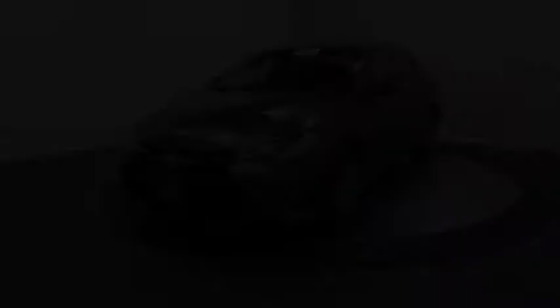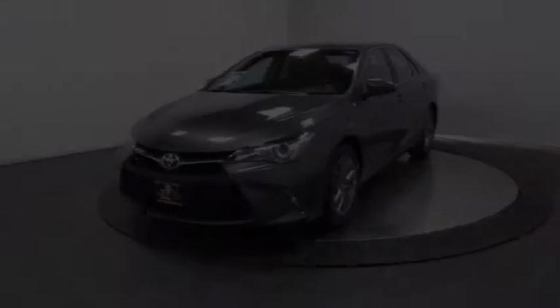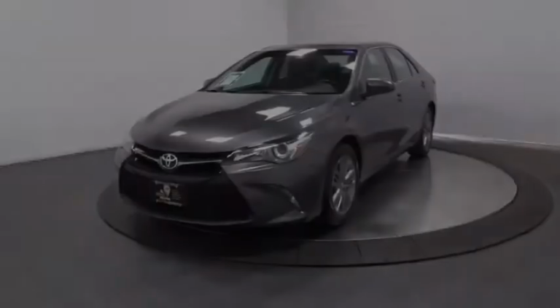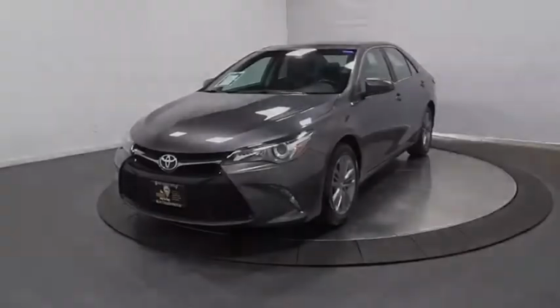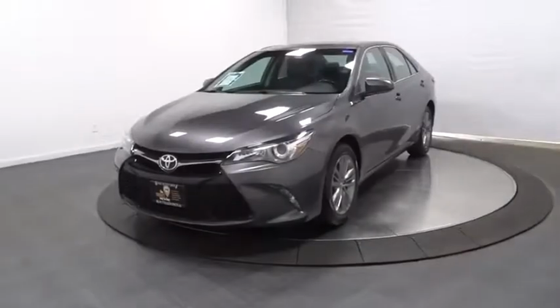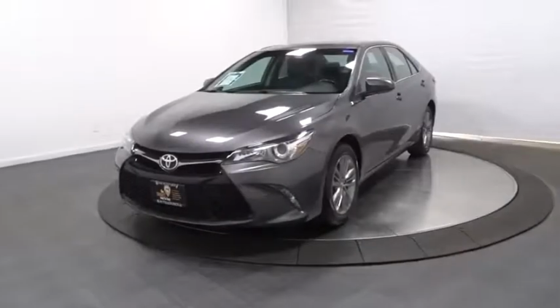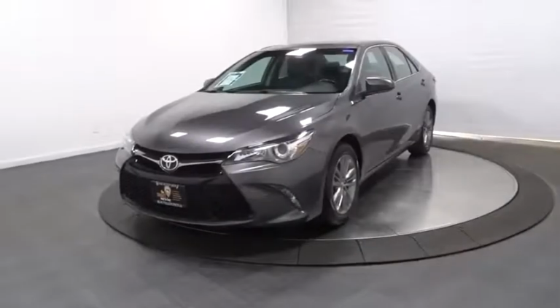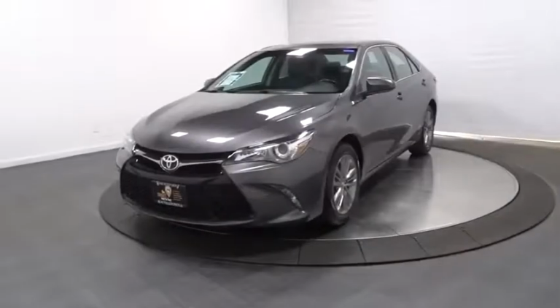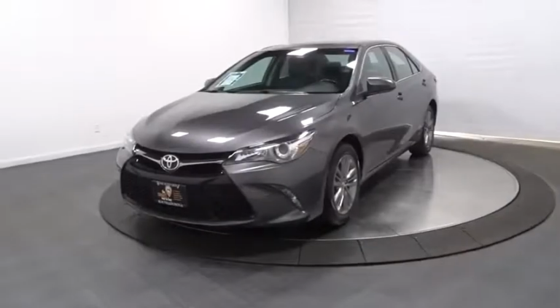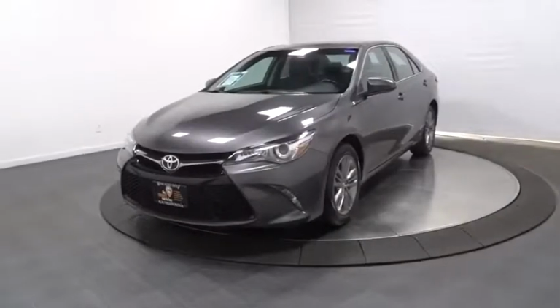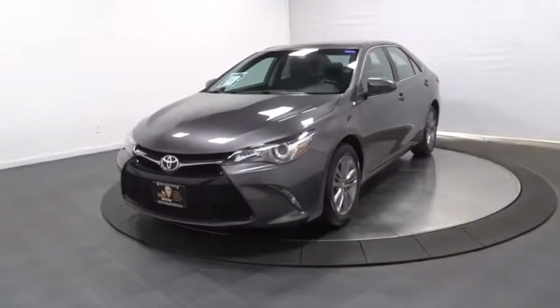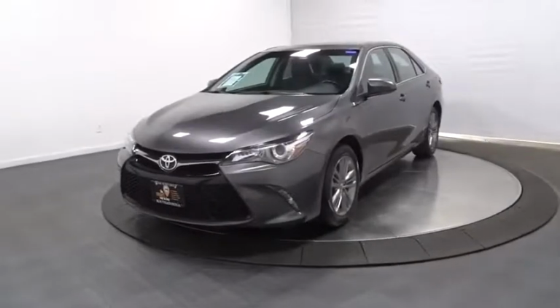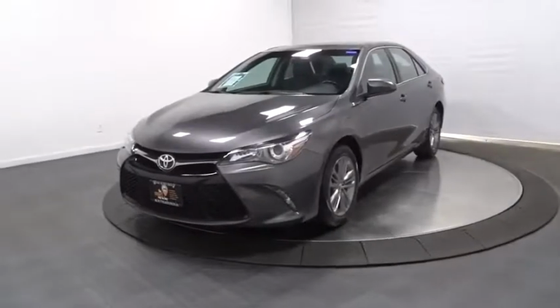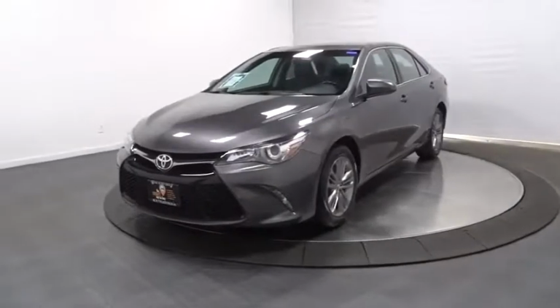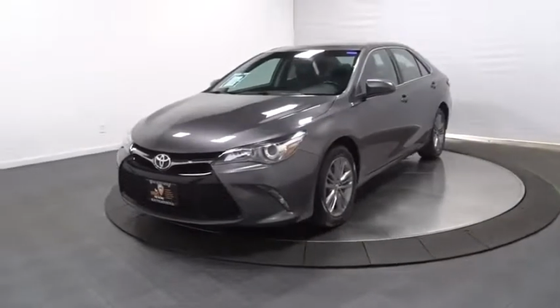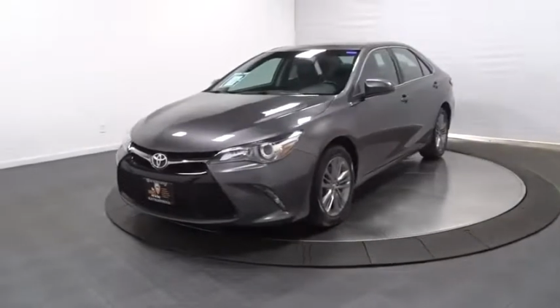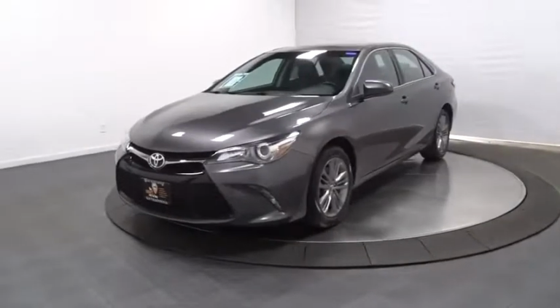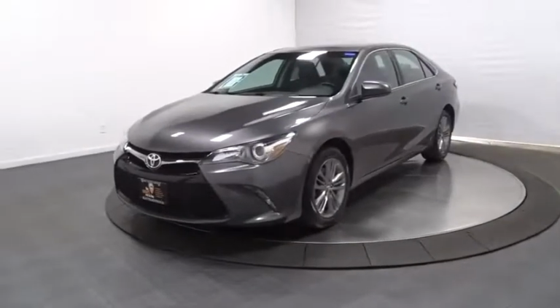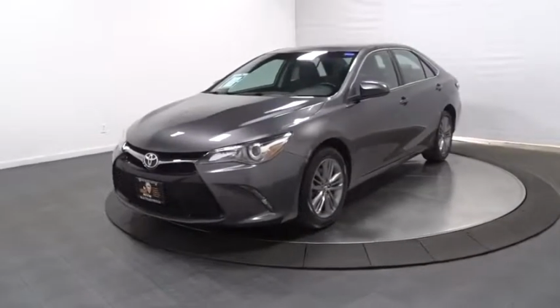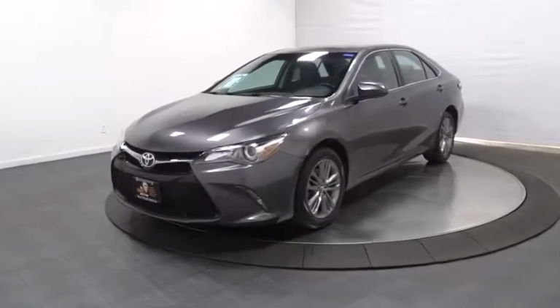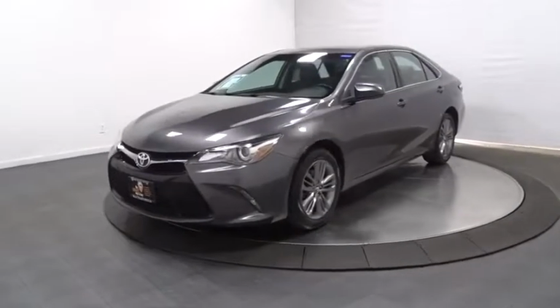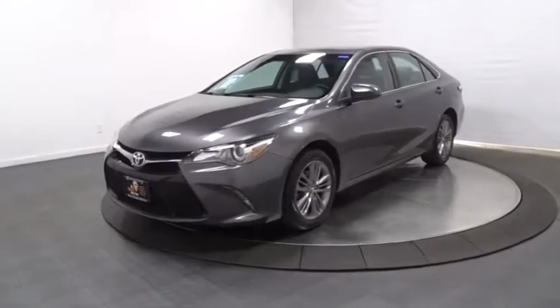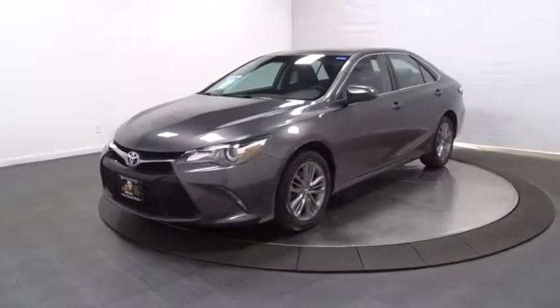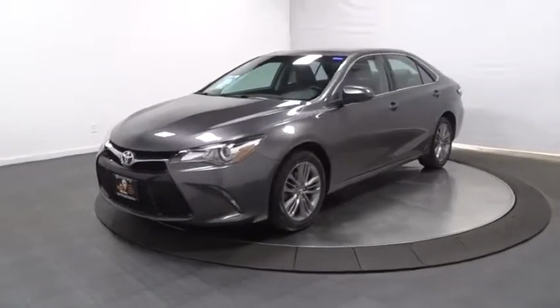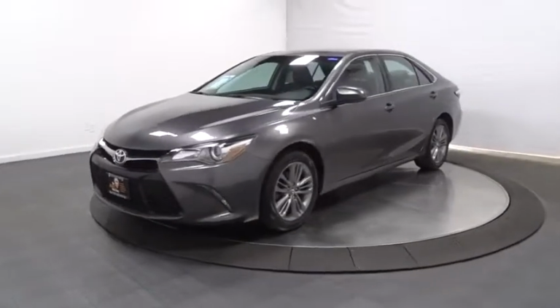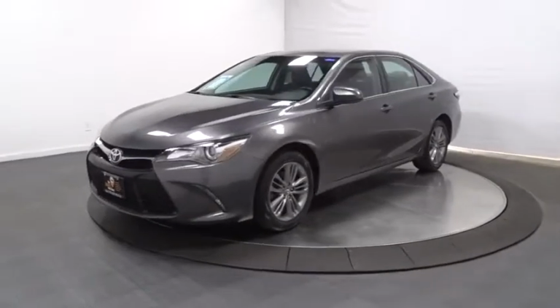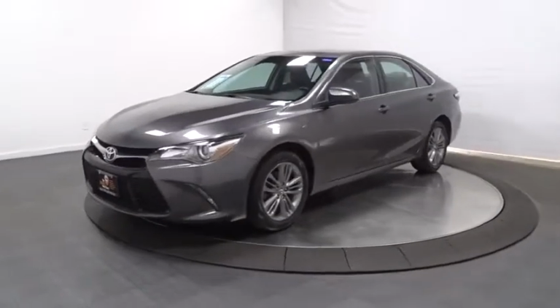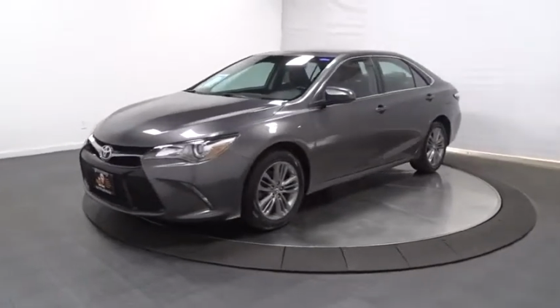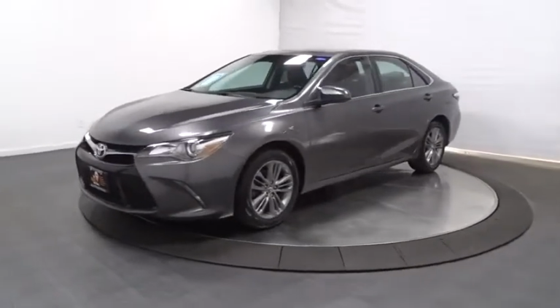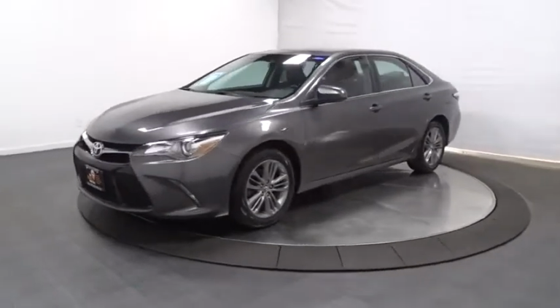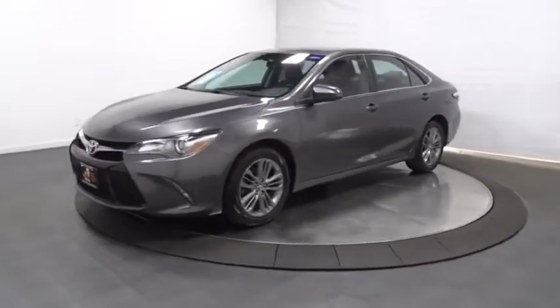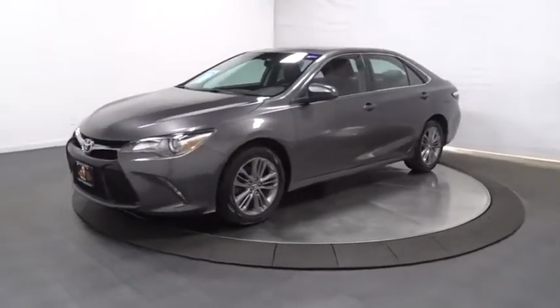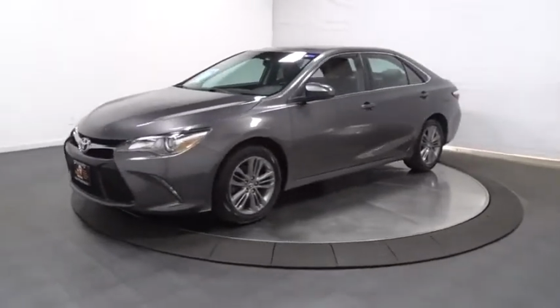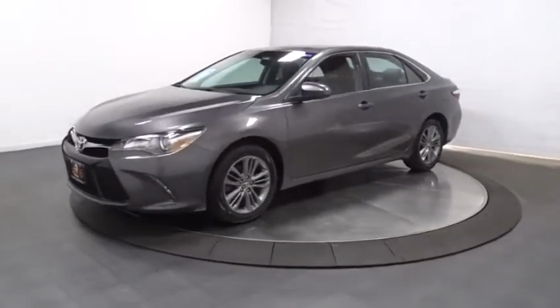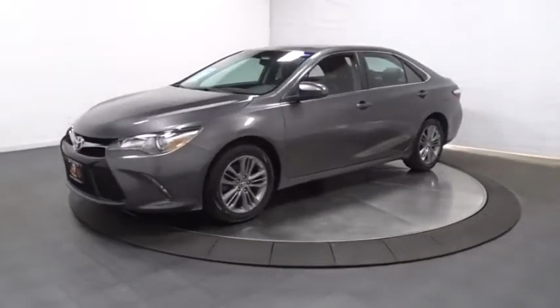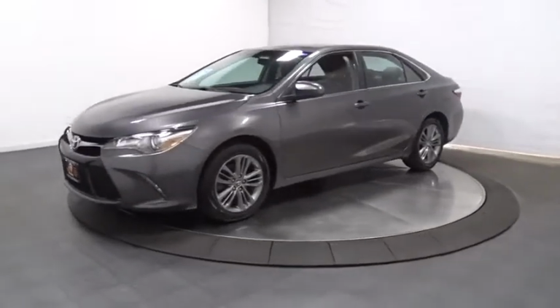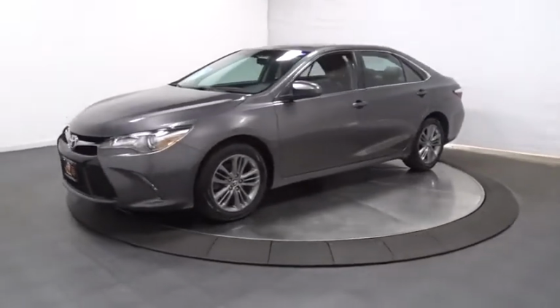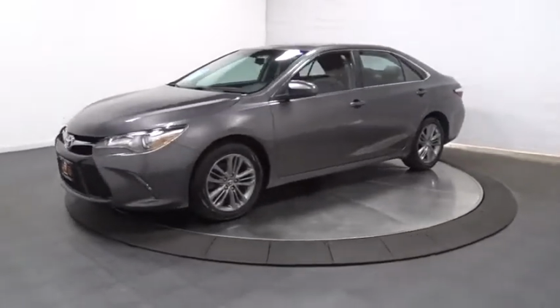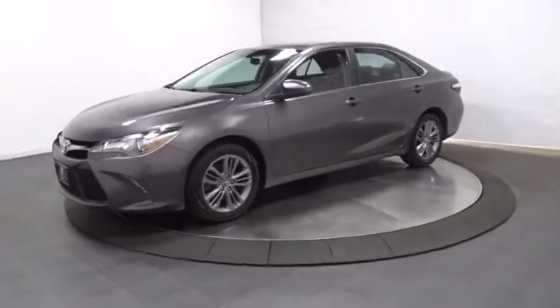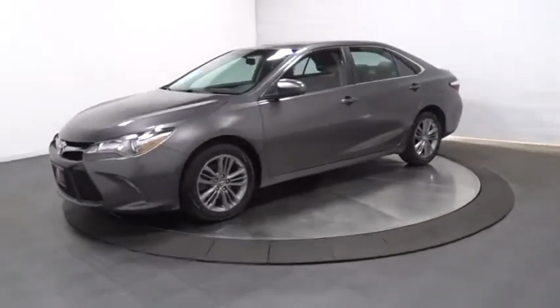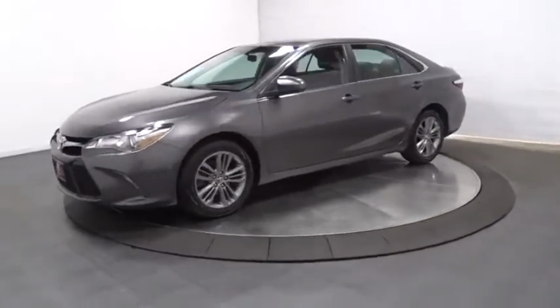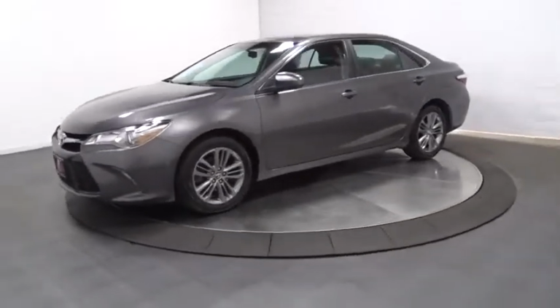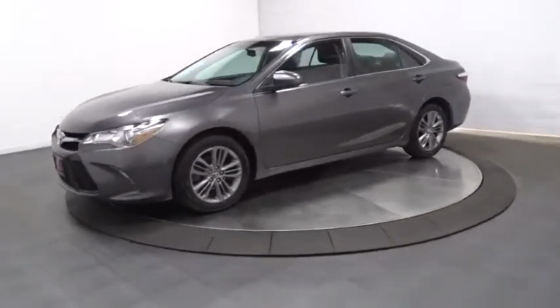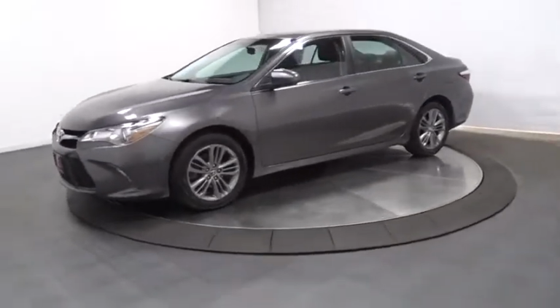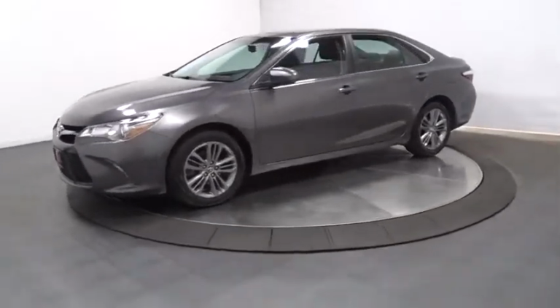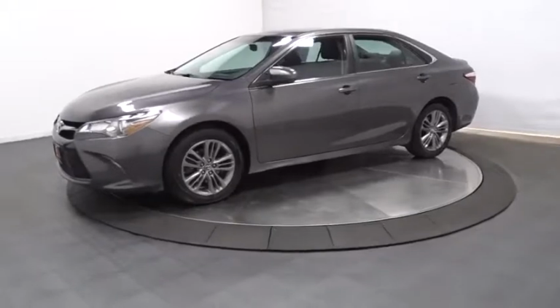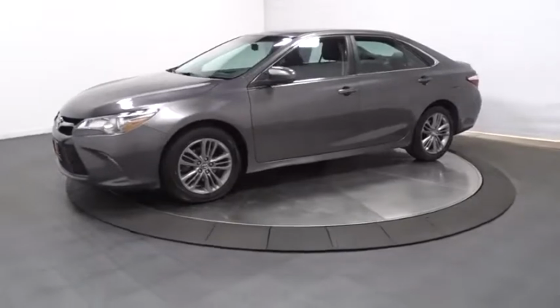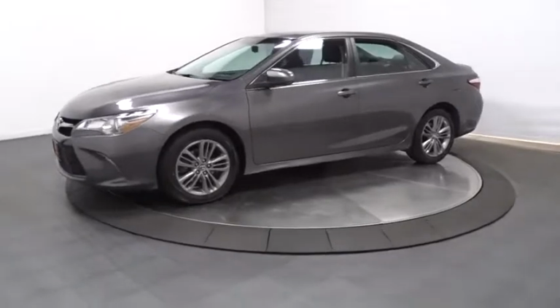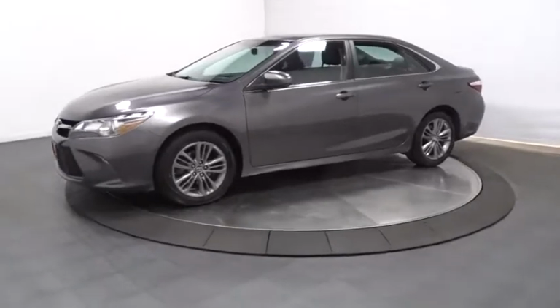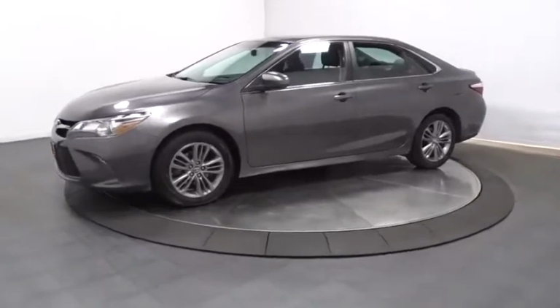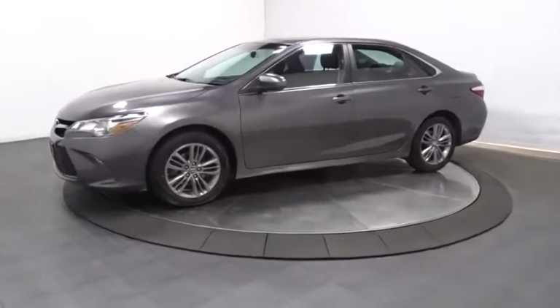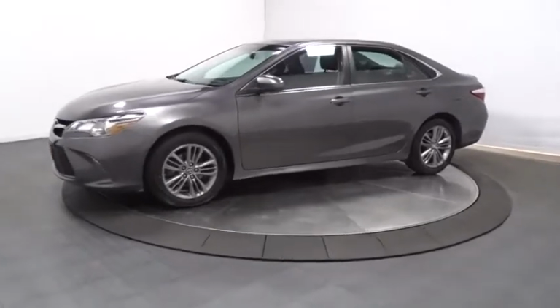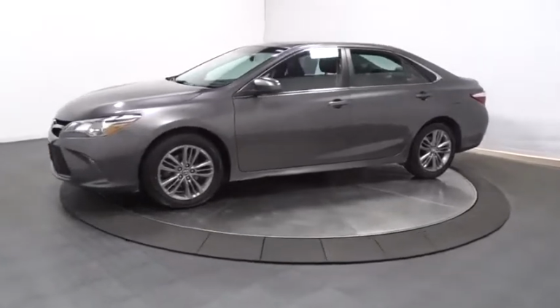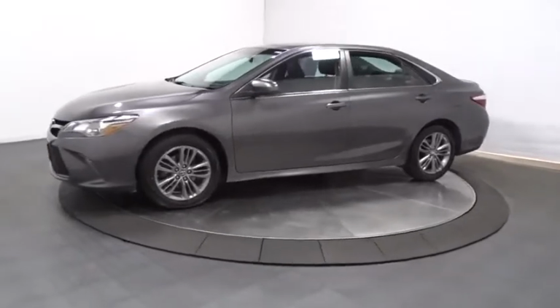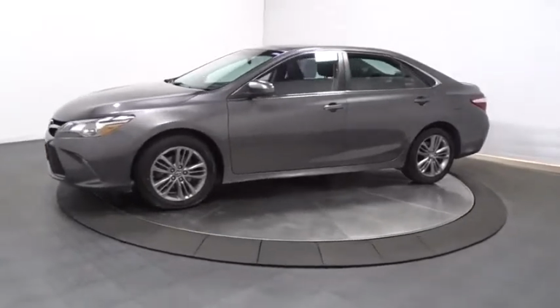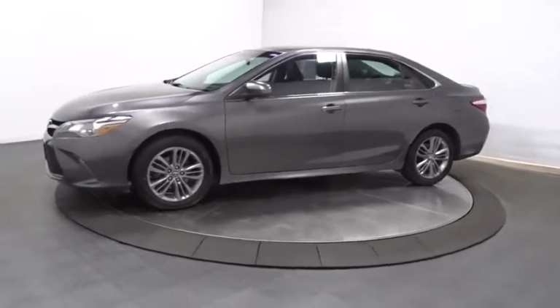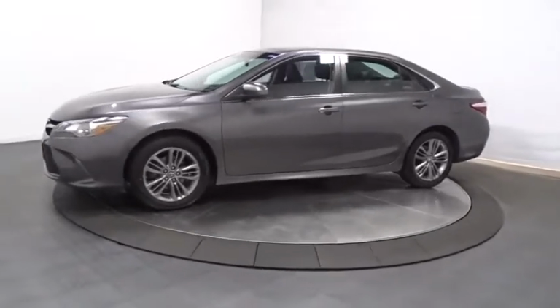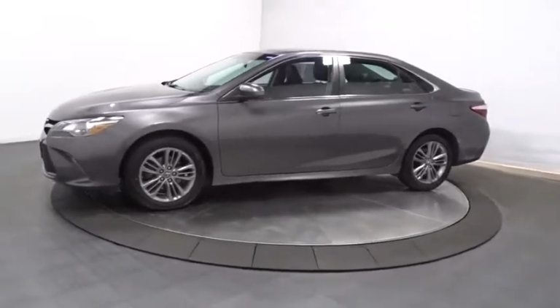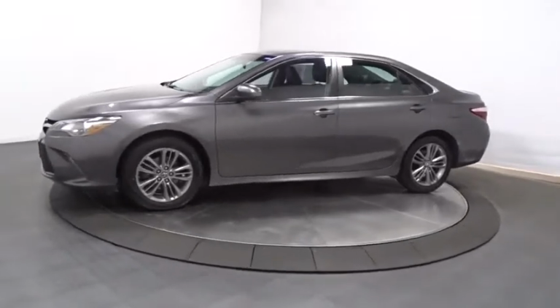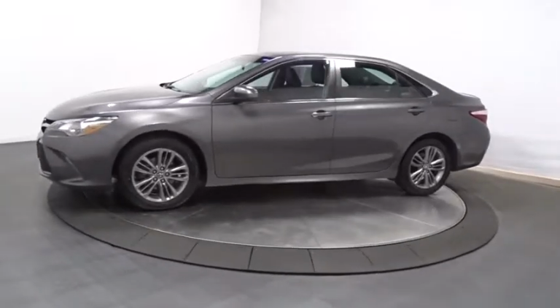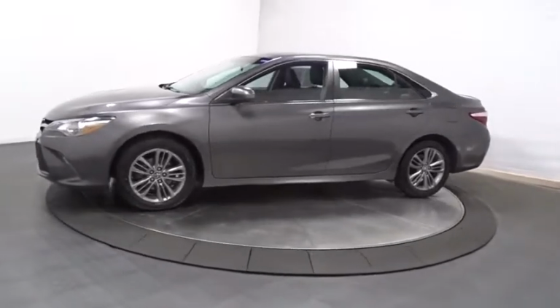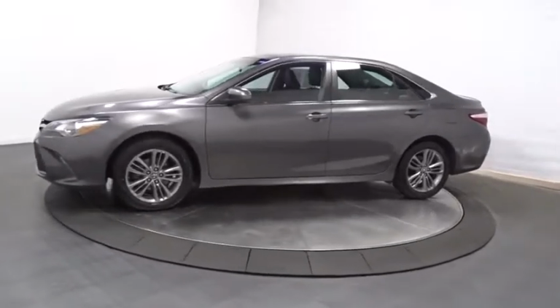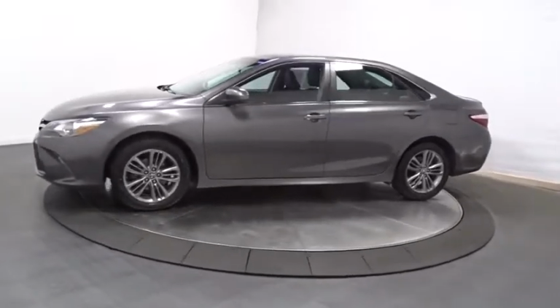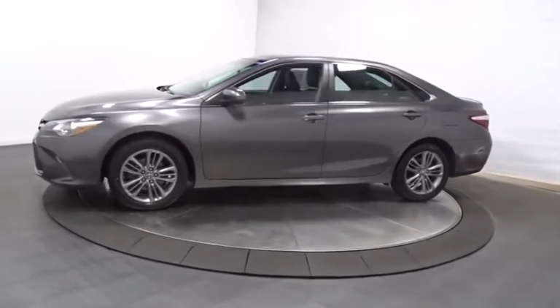Looking for the right vehicle? Check out the 2016 Toyota Camry. The Toyota Camry is an affordable, mid-sized car.